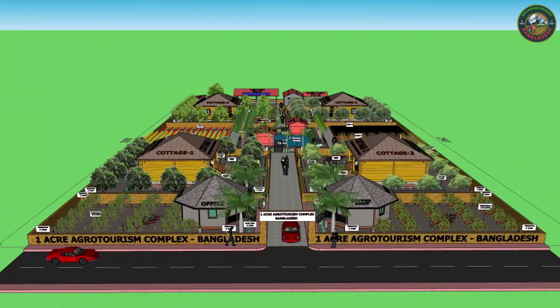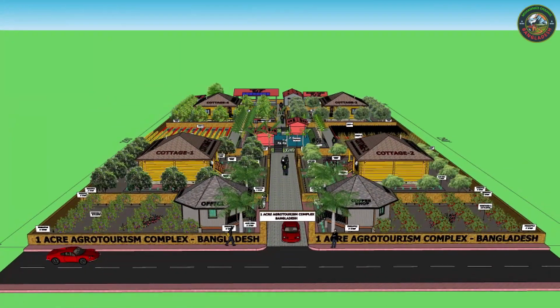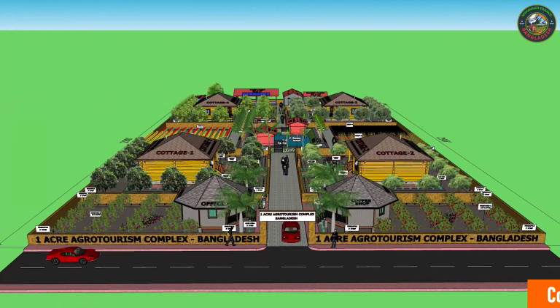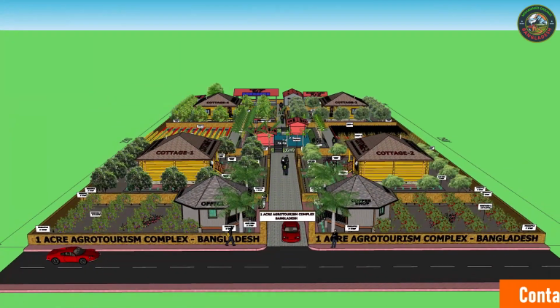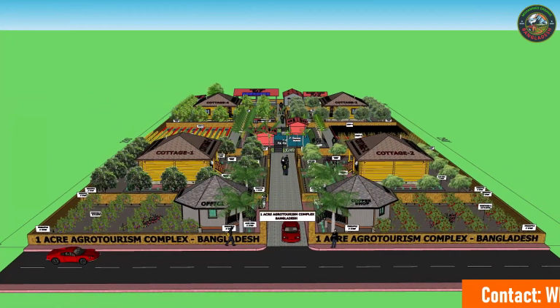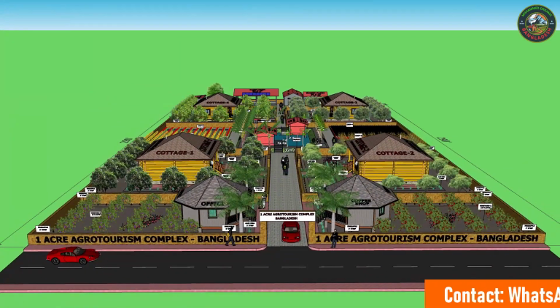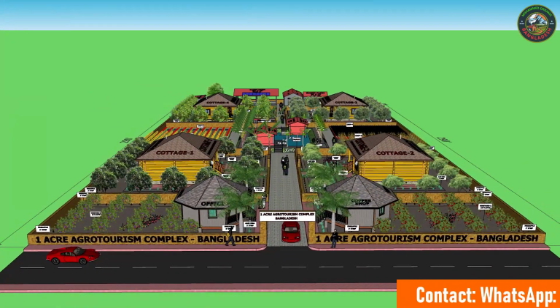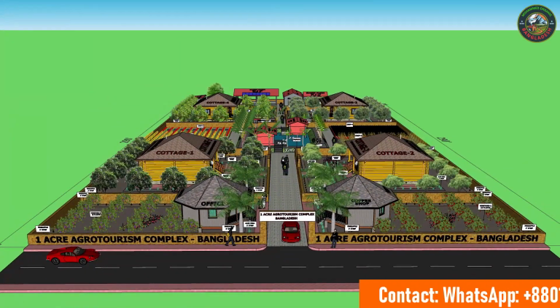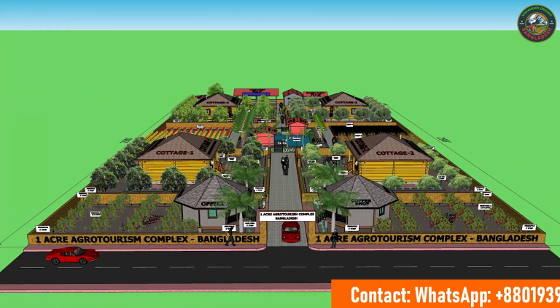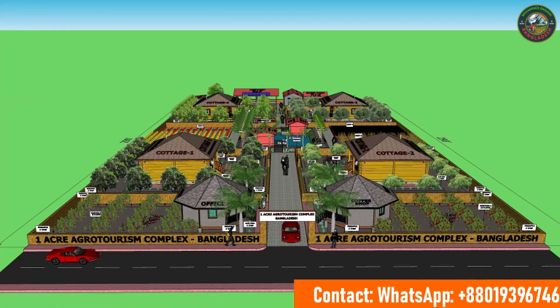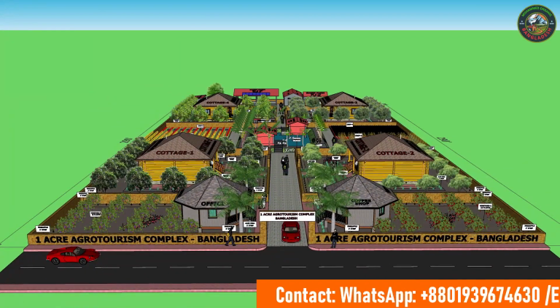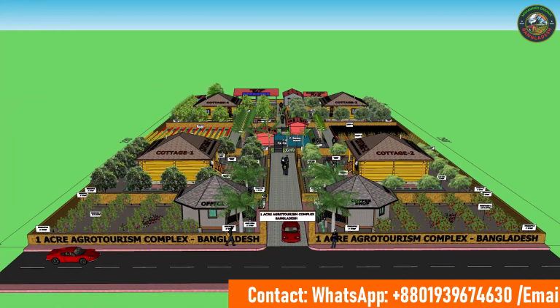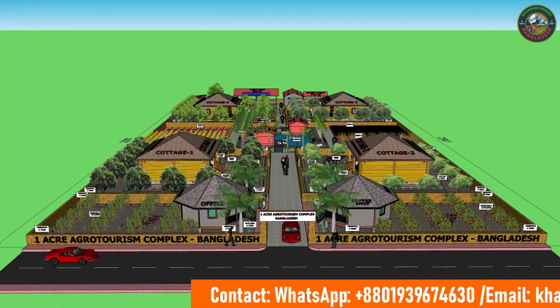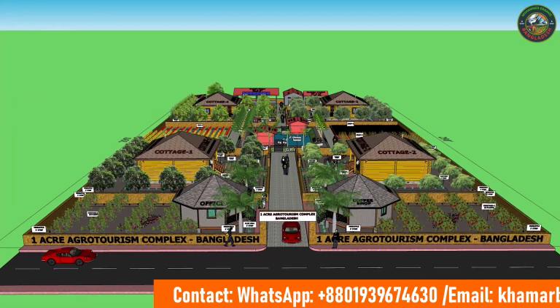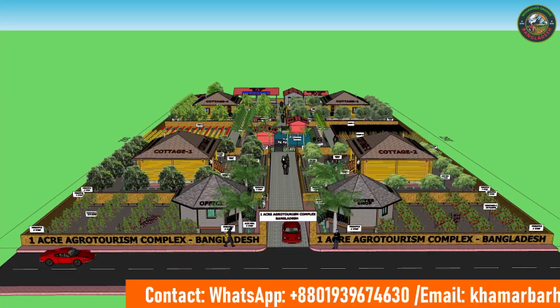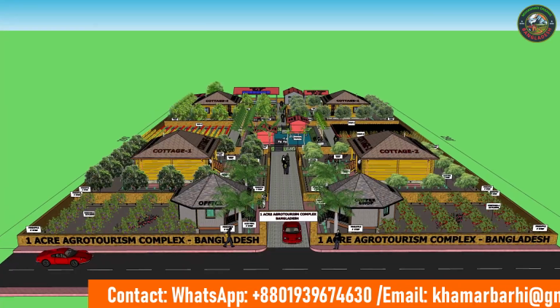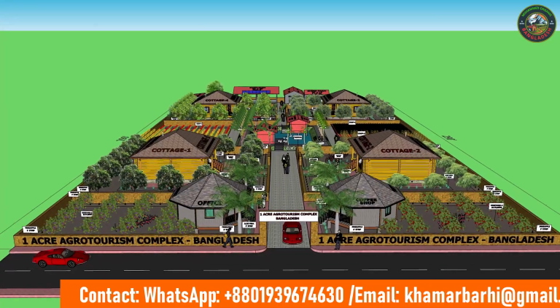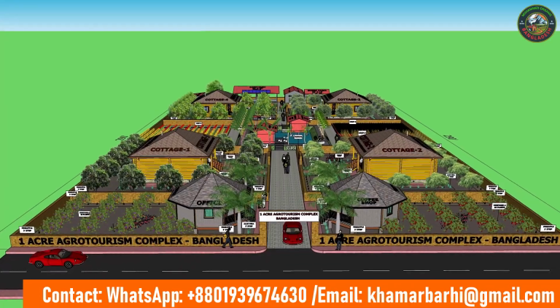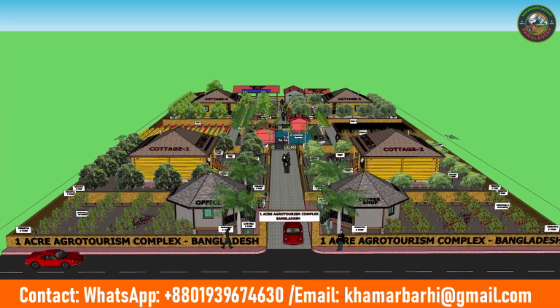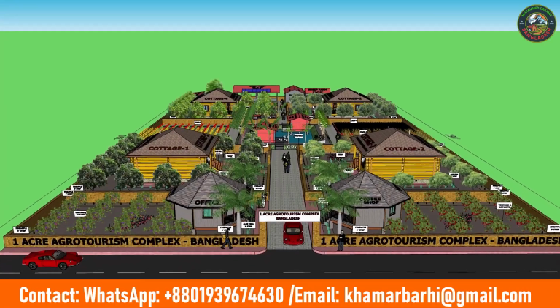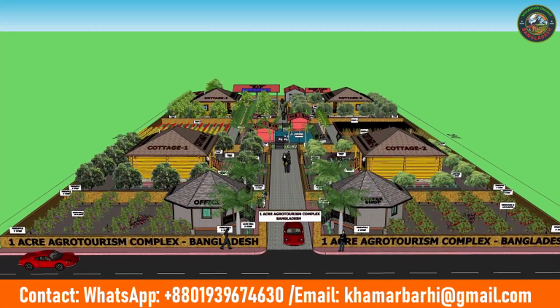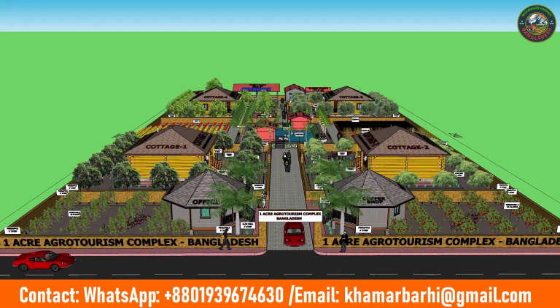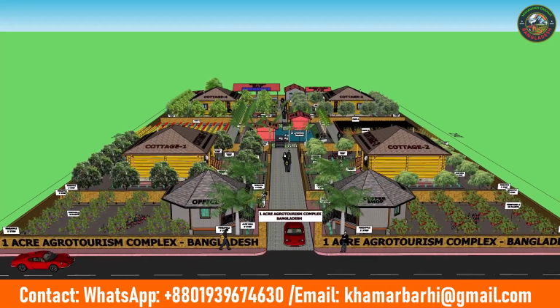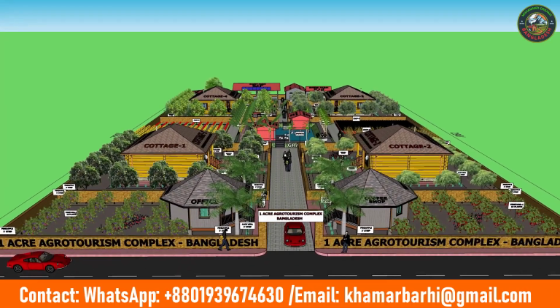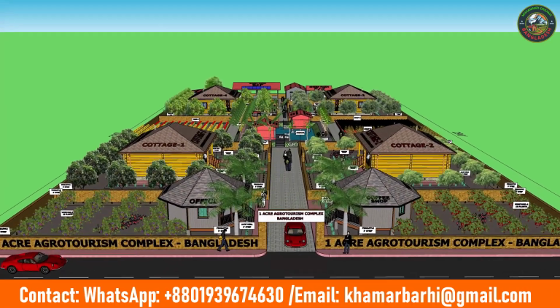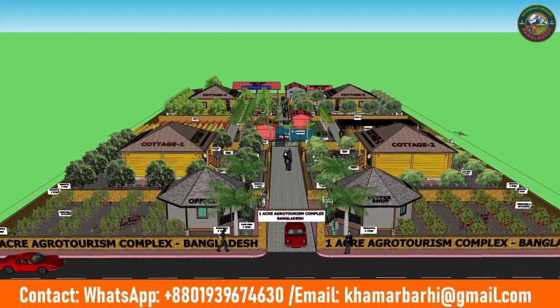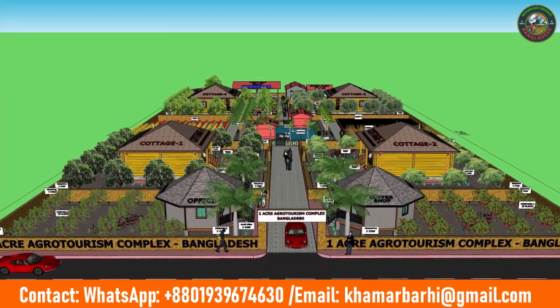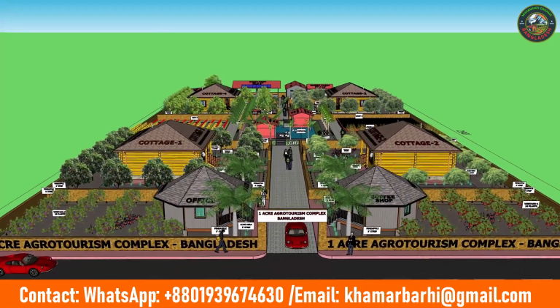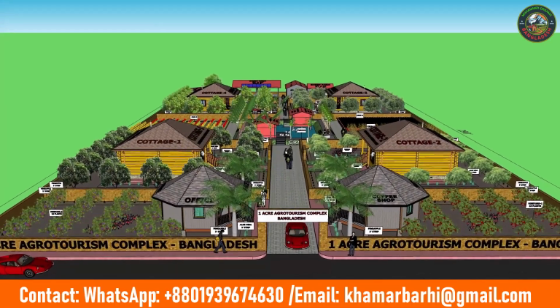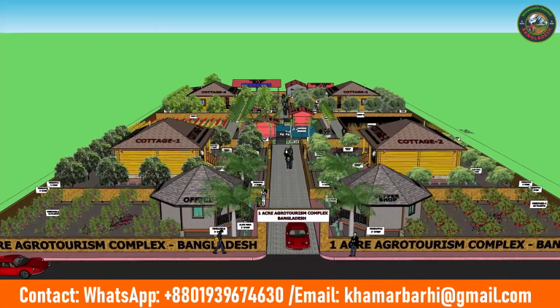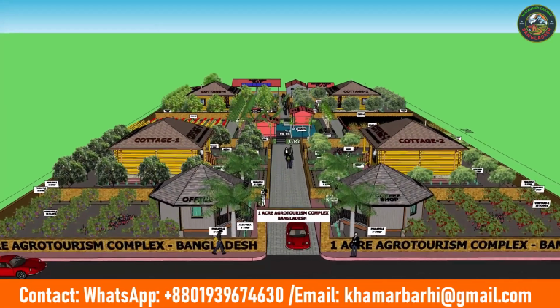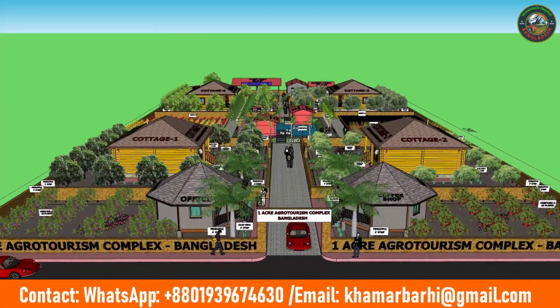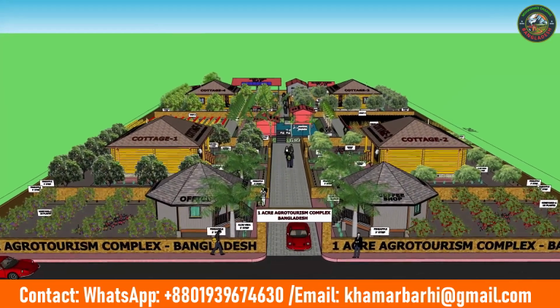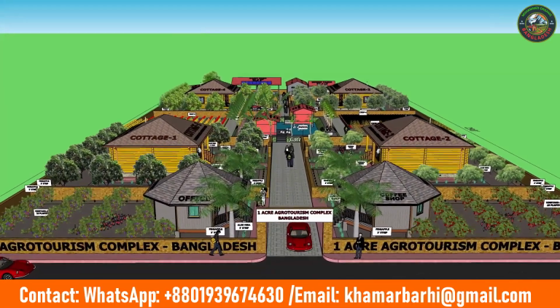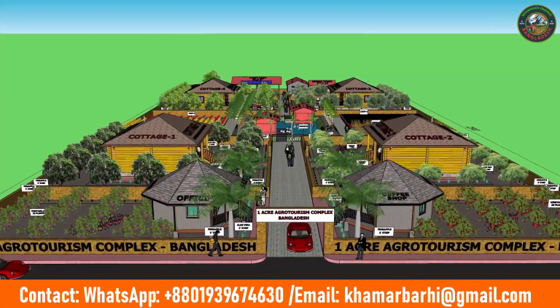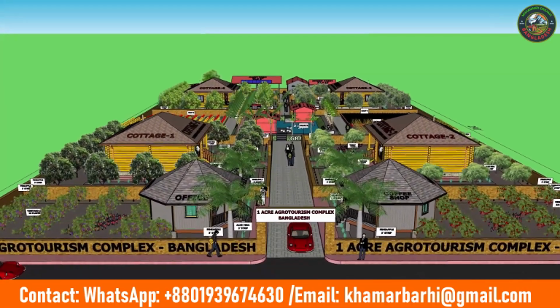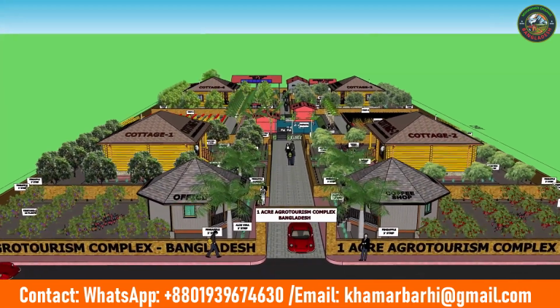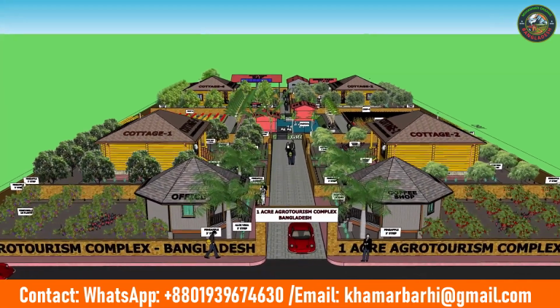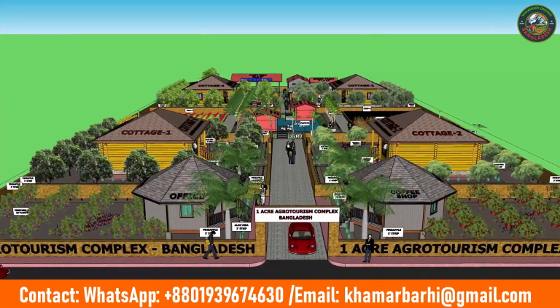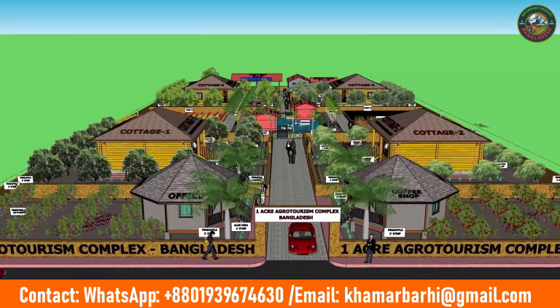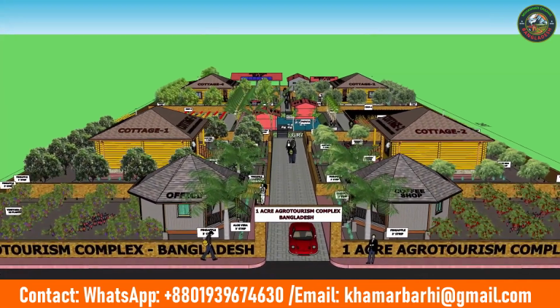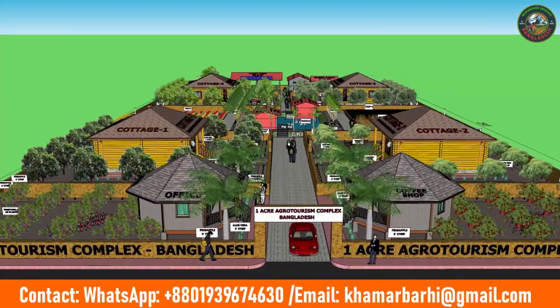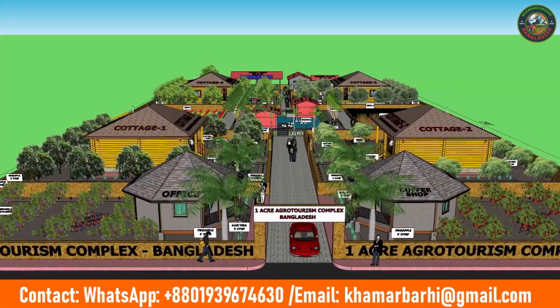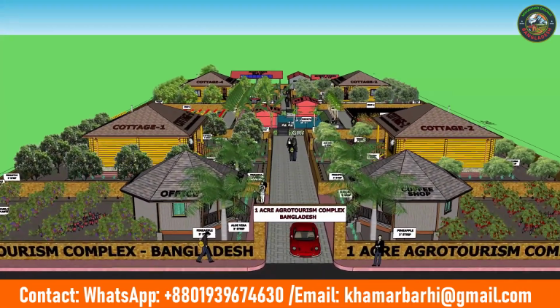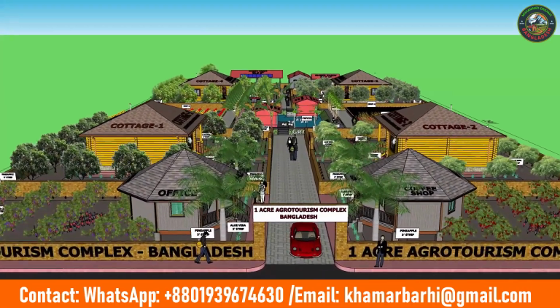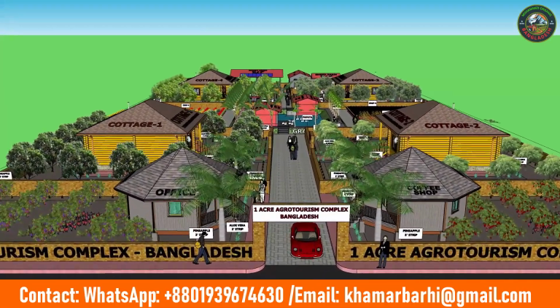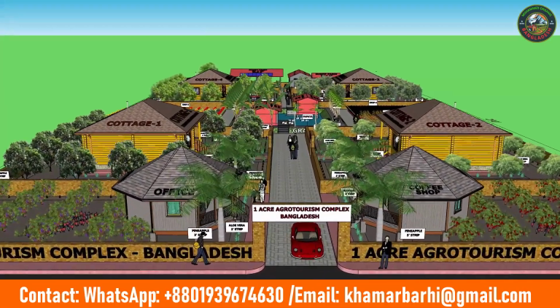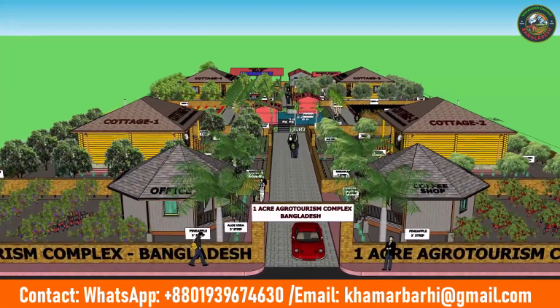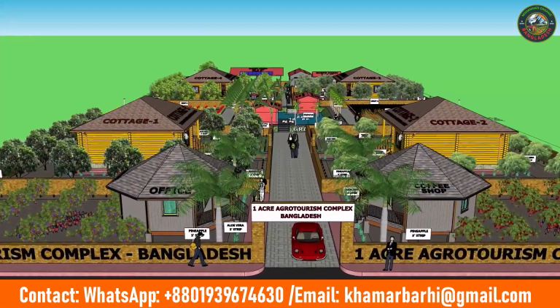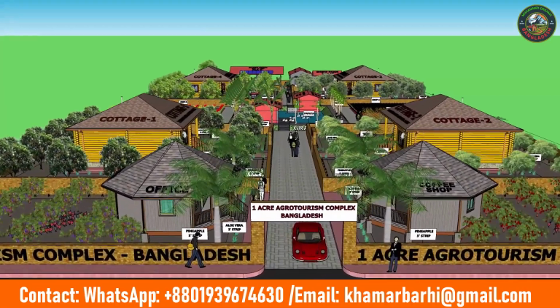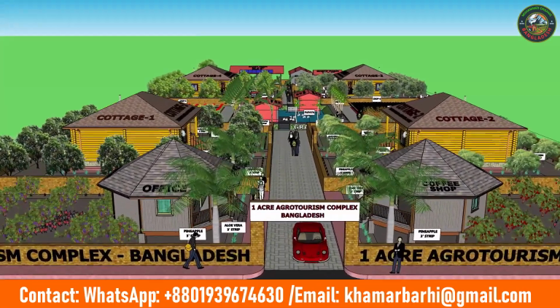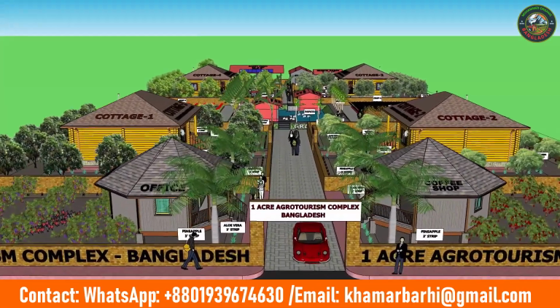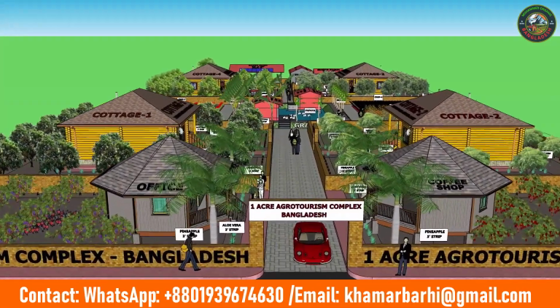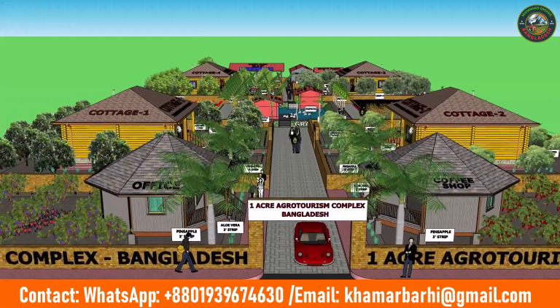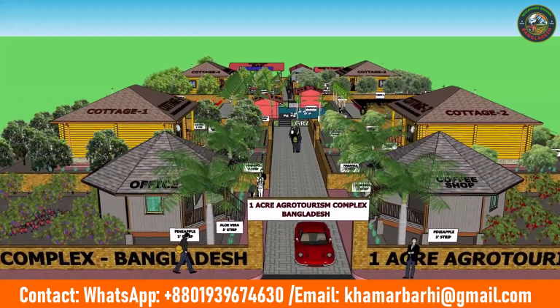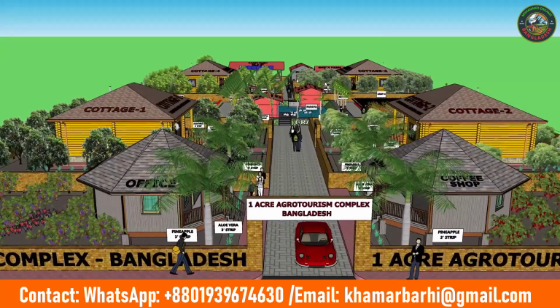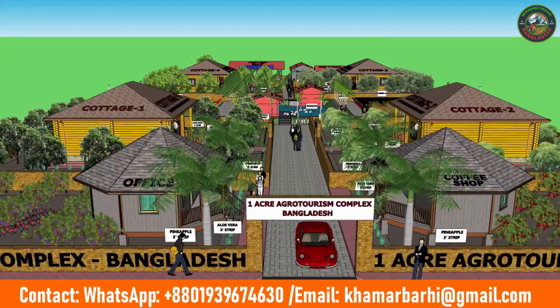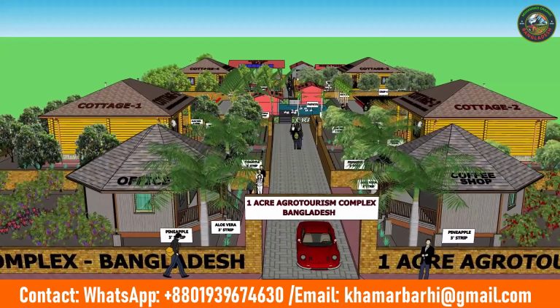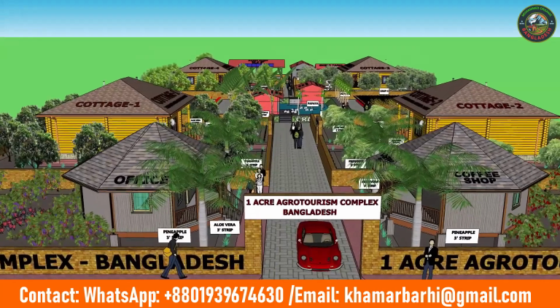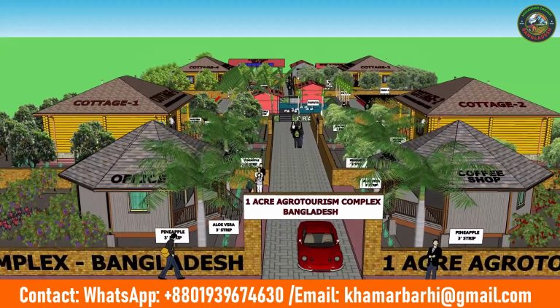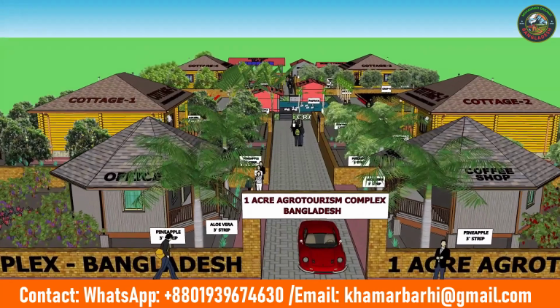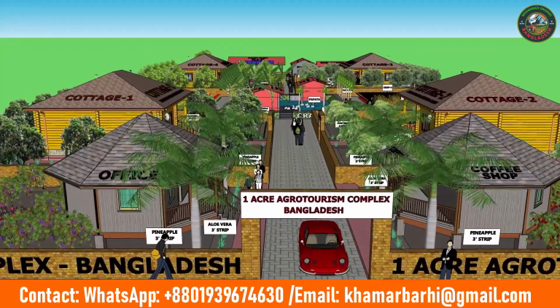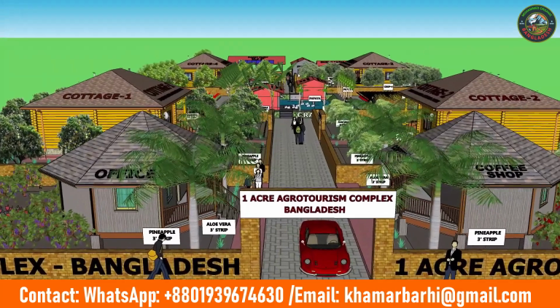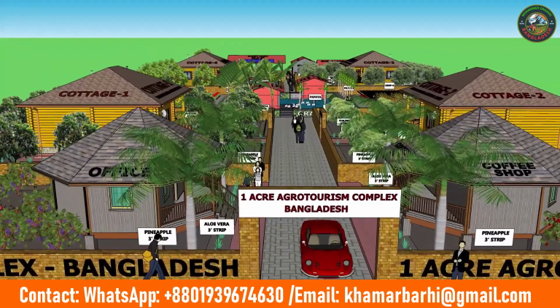Need a custom layout design of your organic farm and agrotourism project? Feel free to contact me.